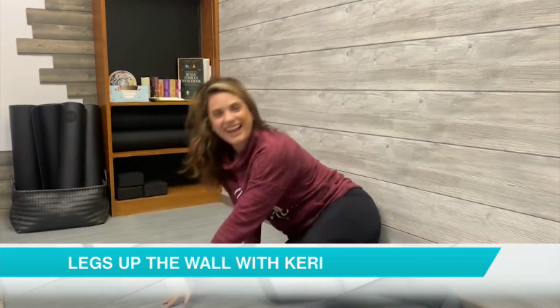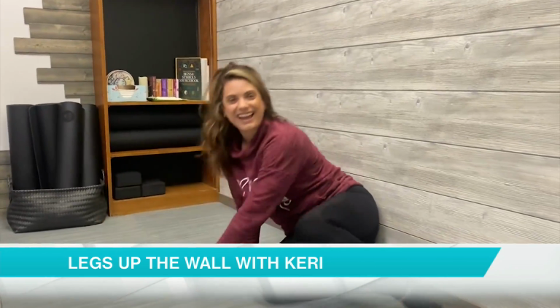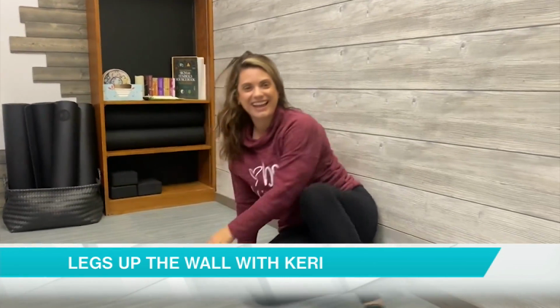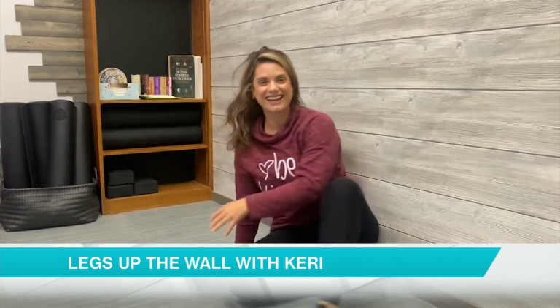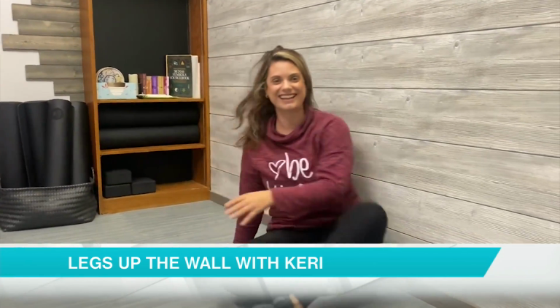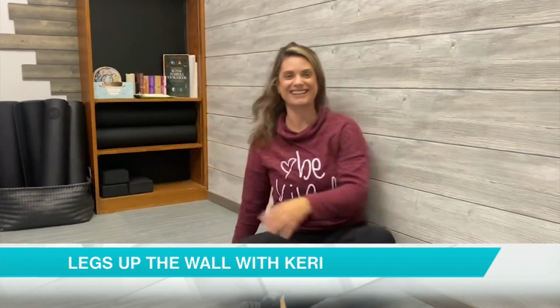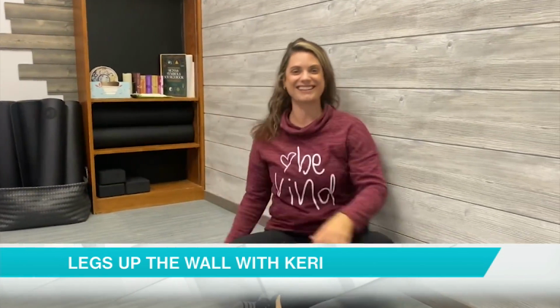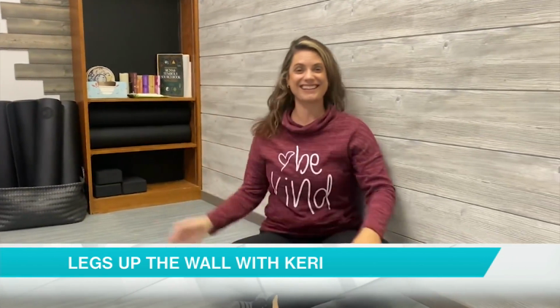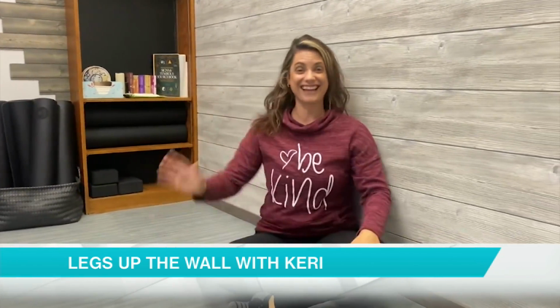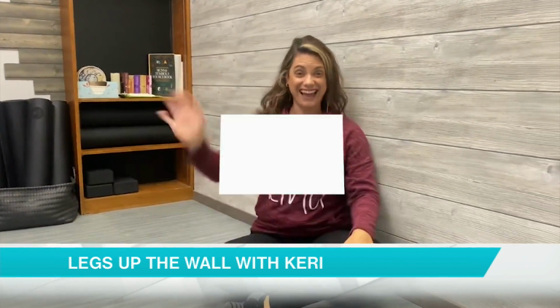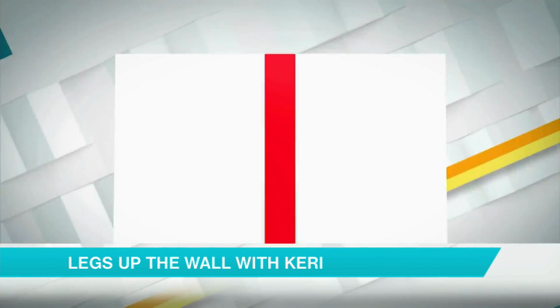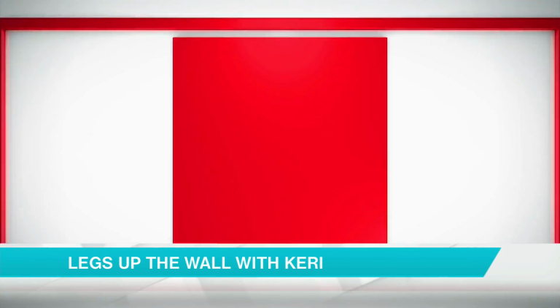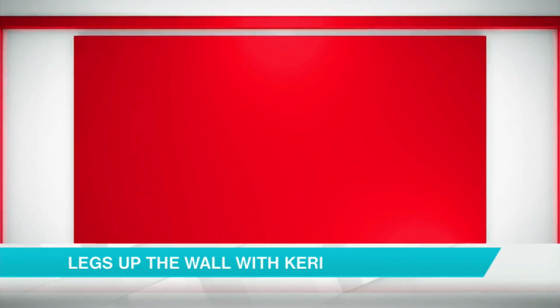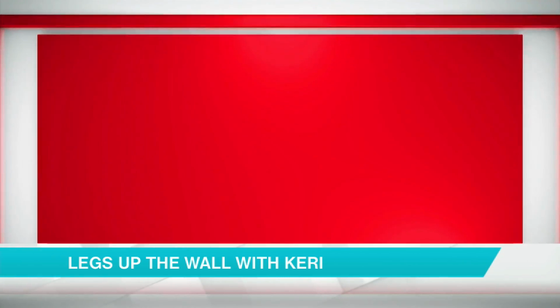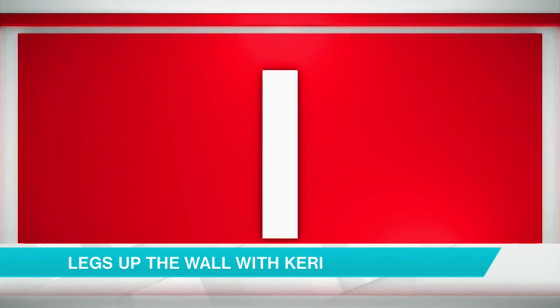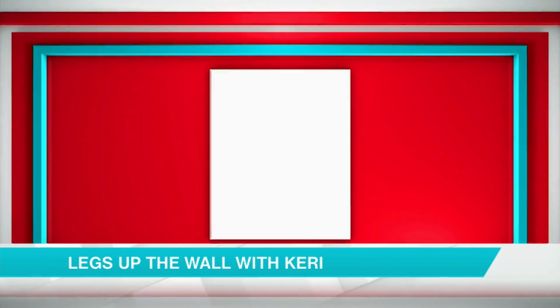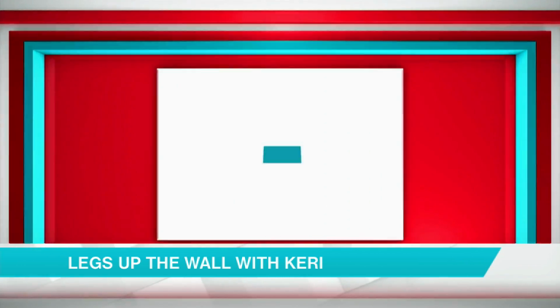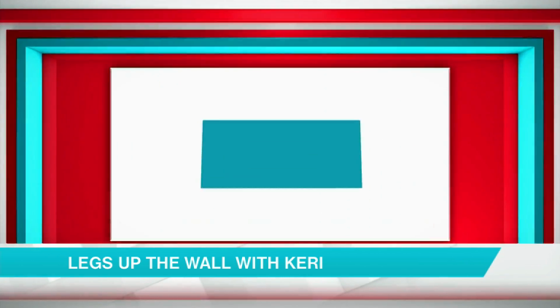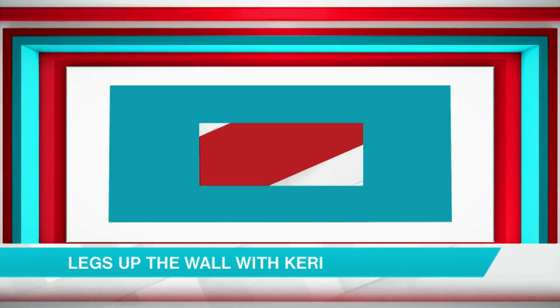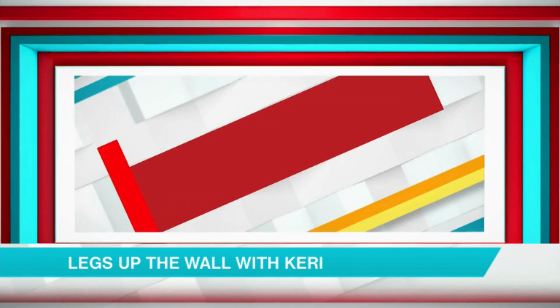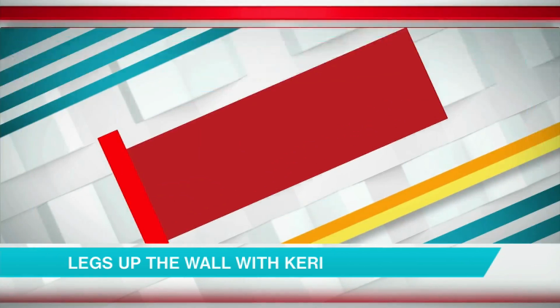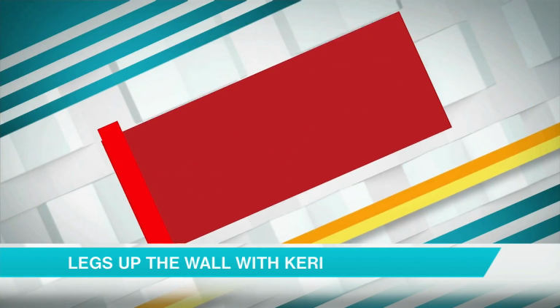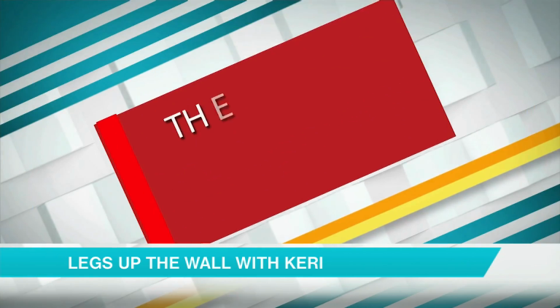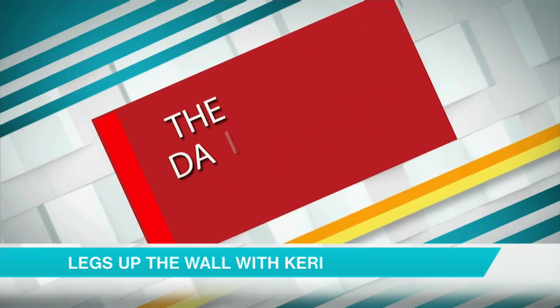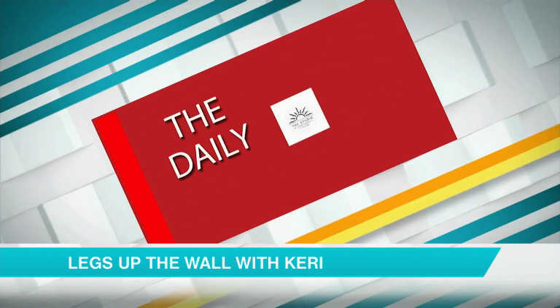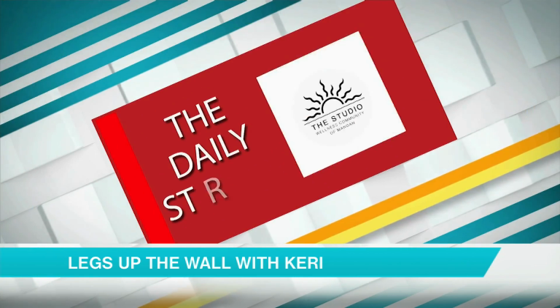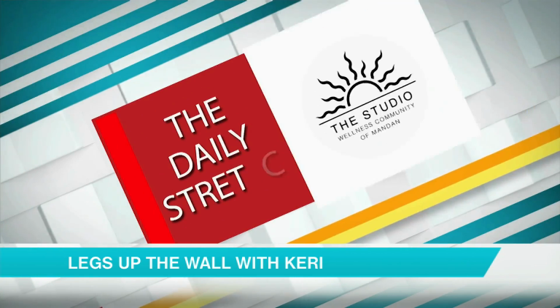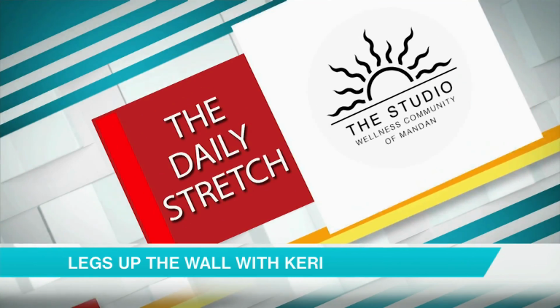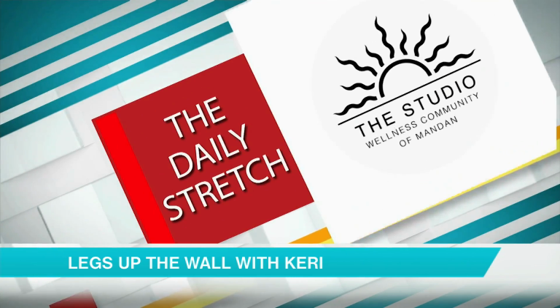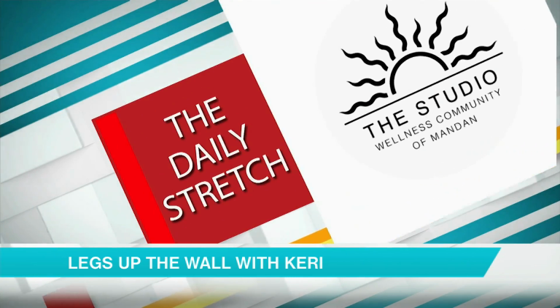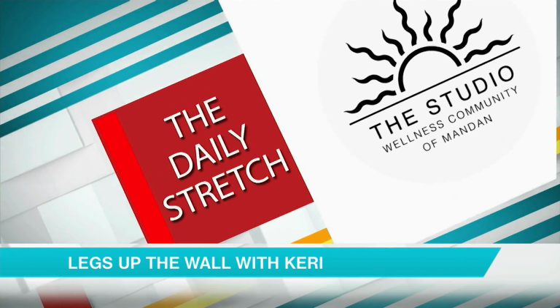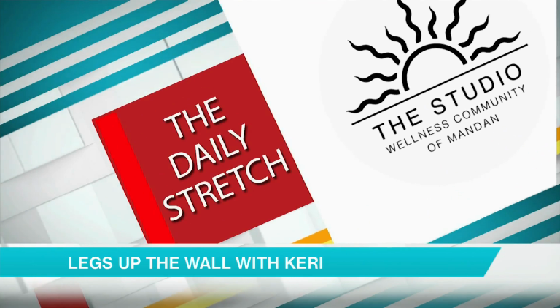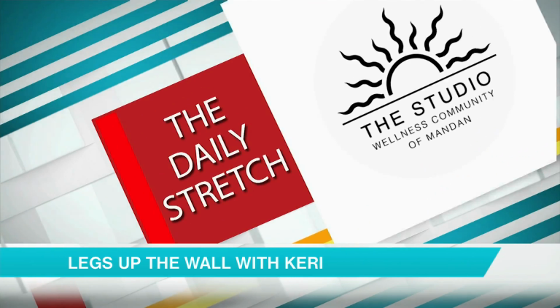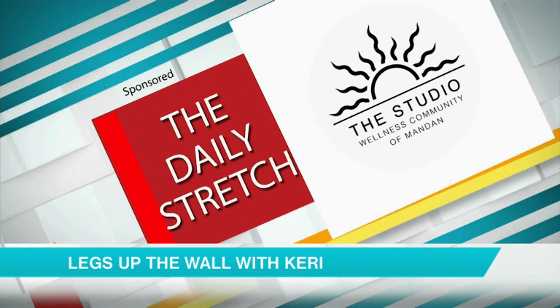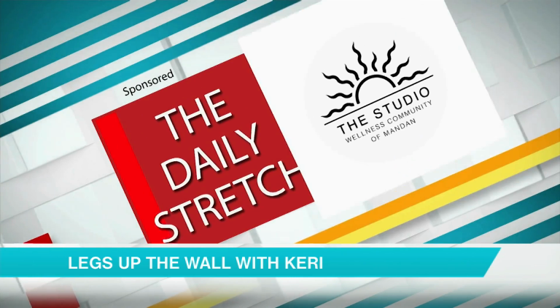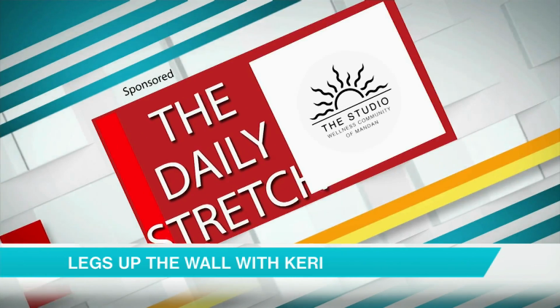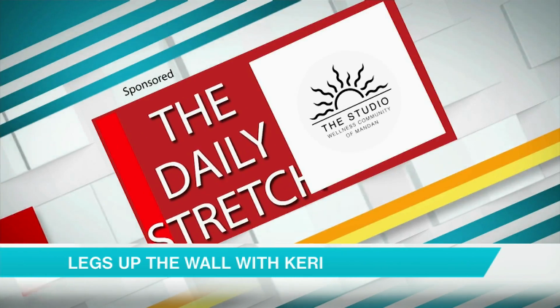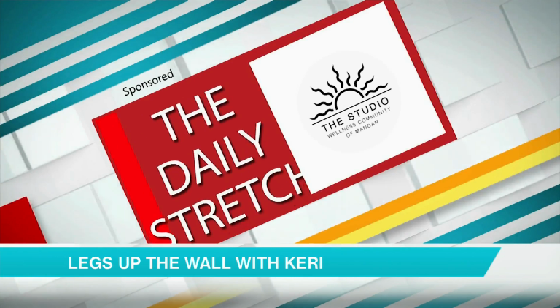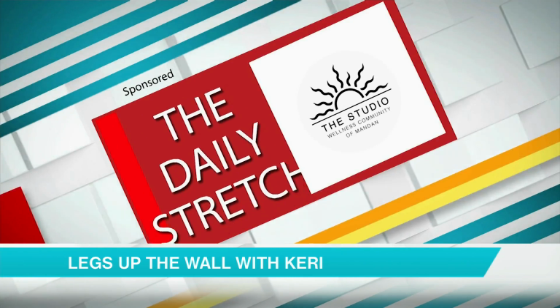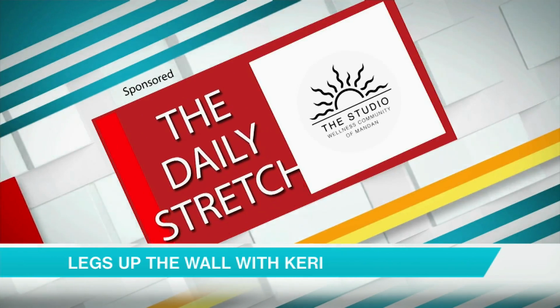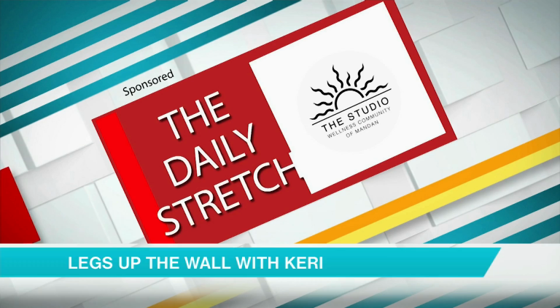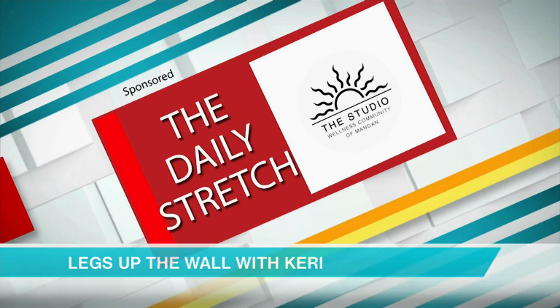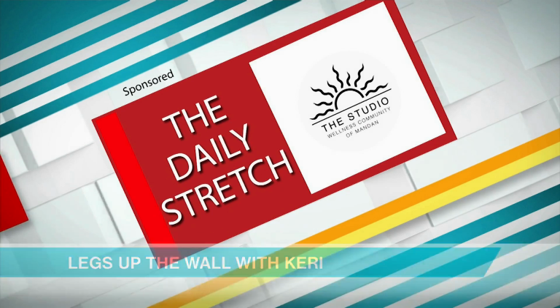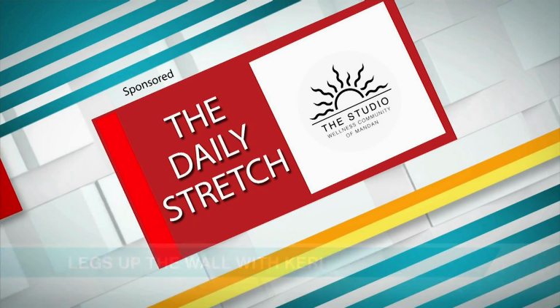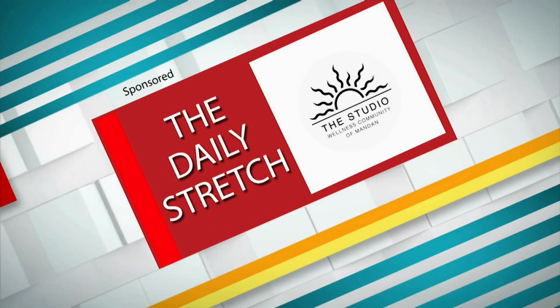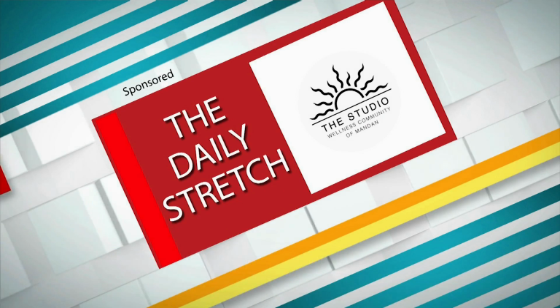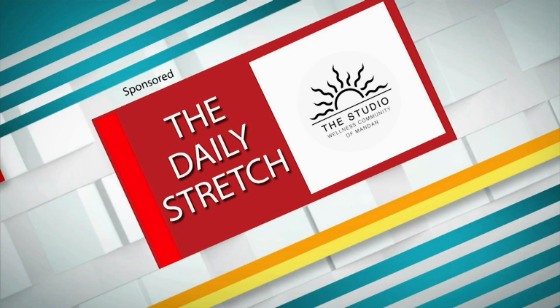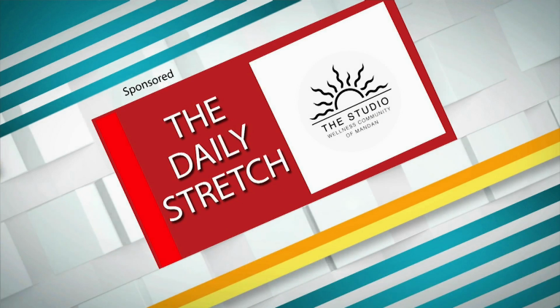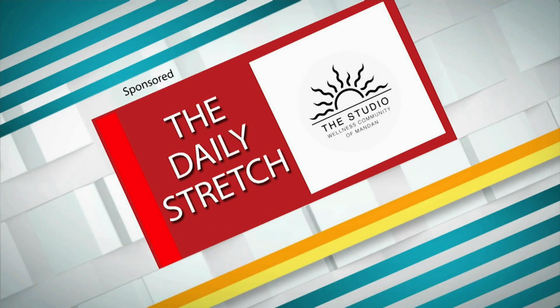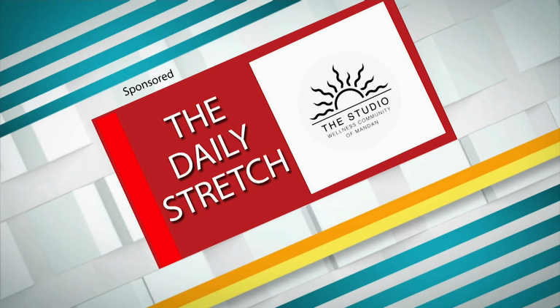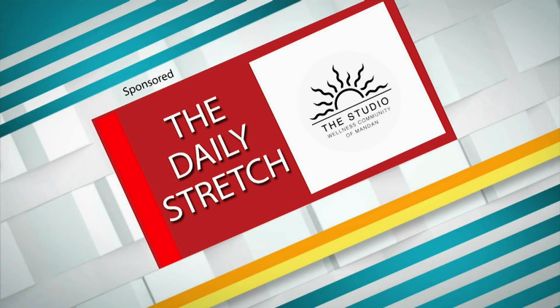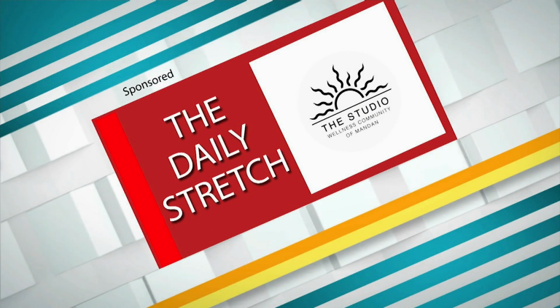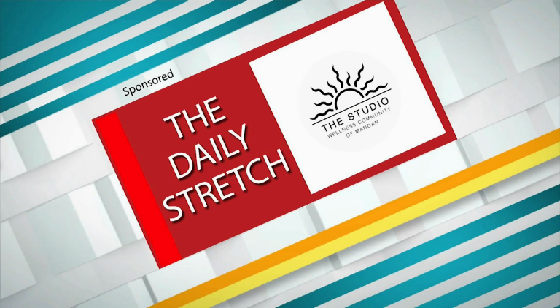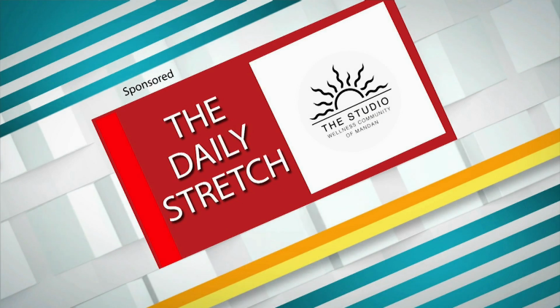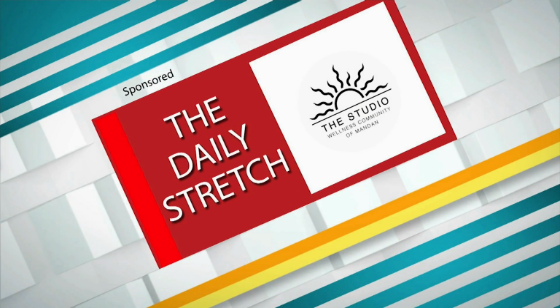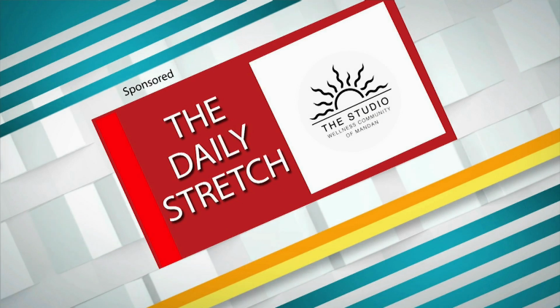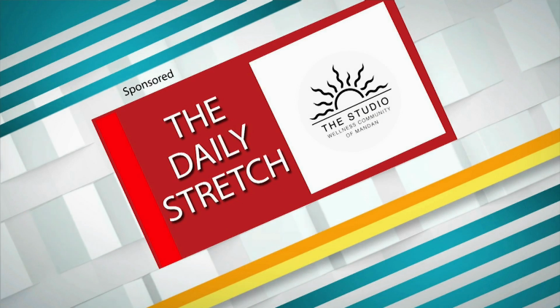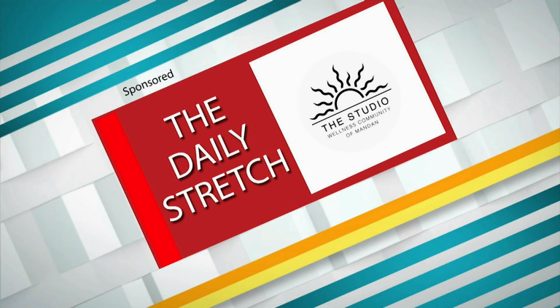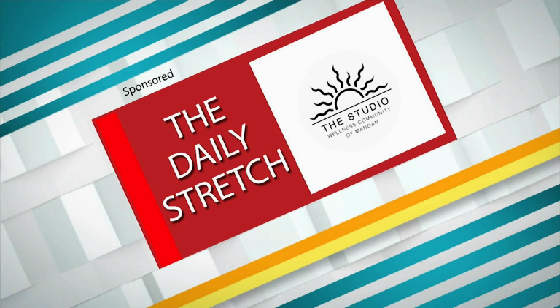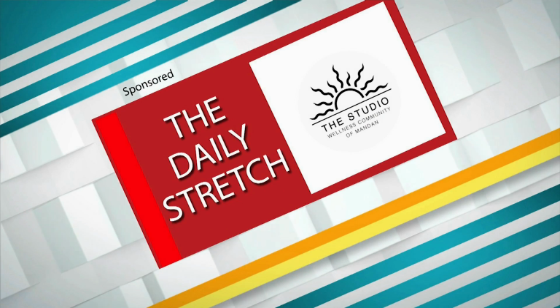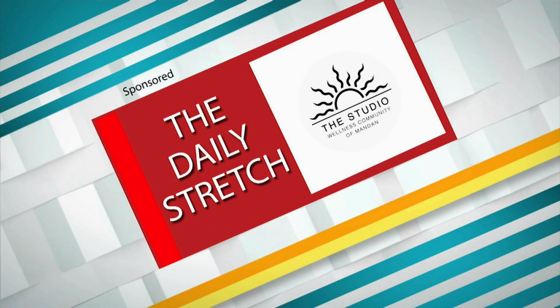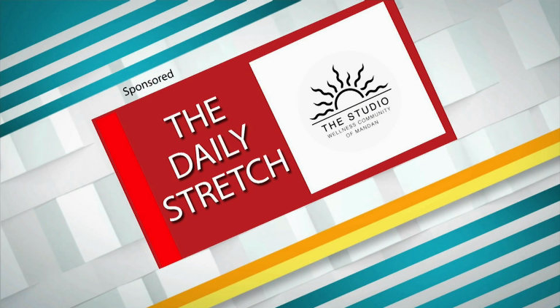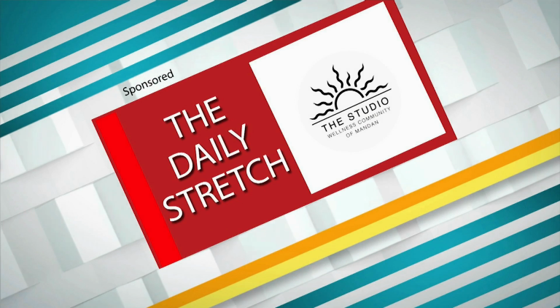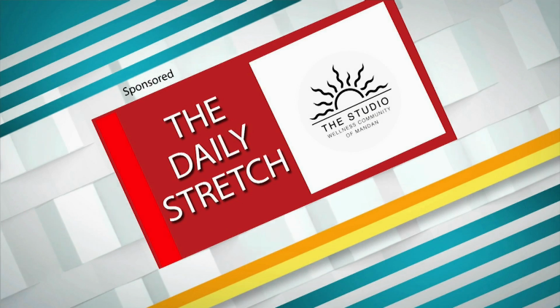Thank you! This has been The Daily Stretch brought to you by The Studio Wellness Community of Mandant.